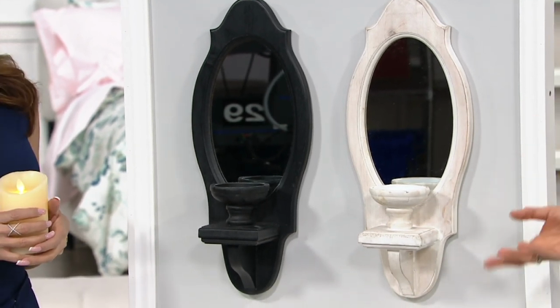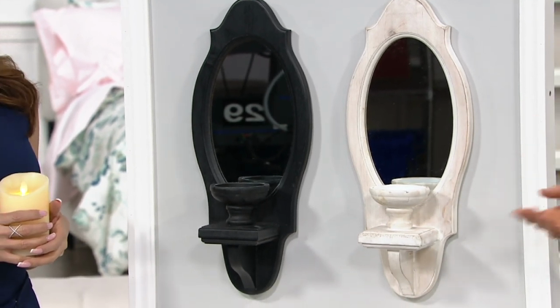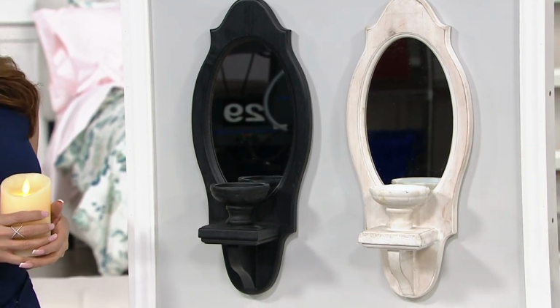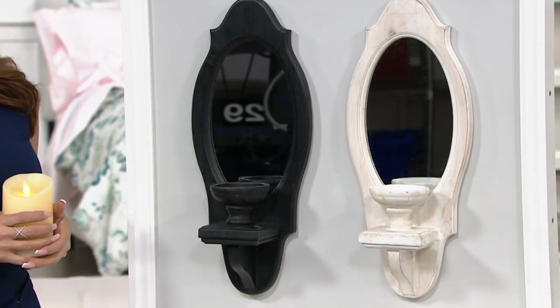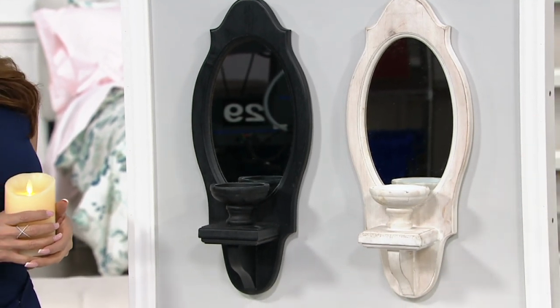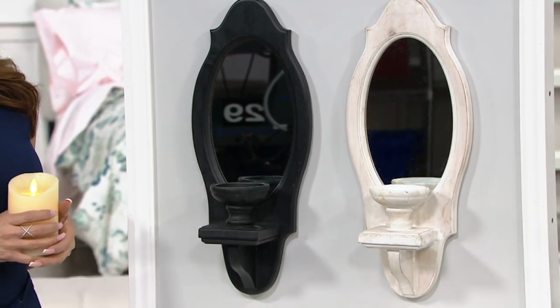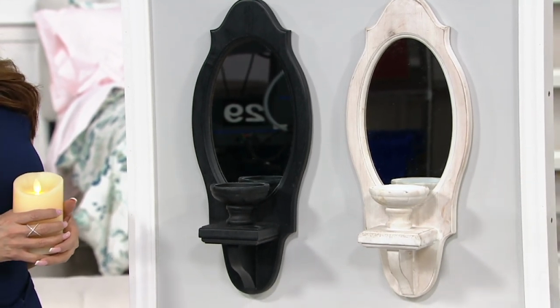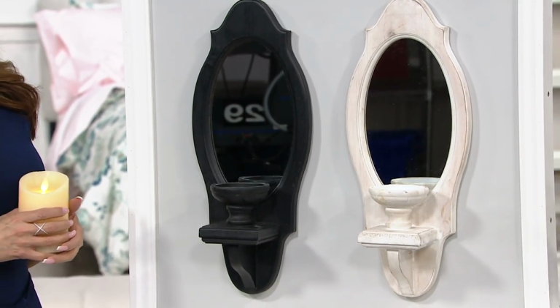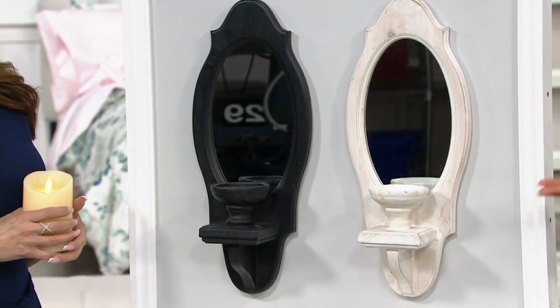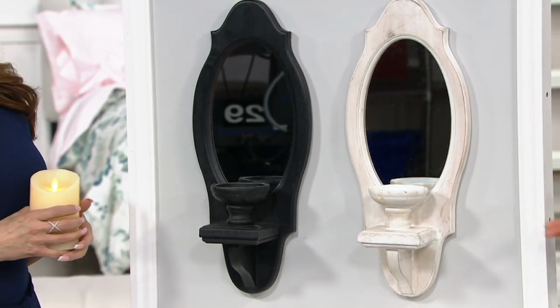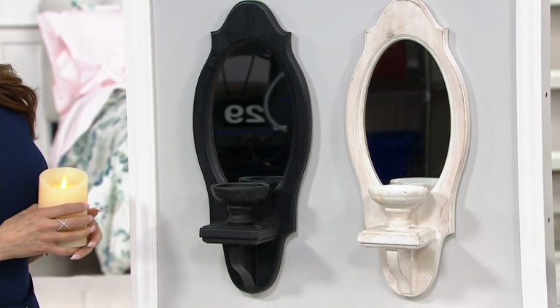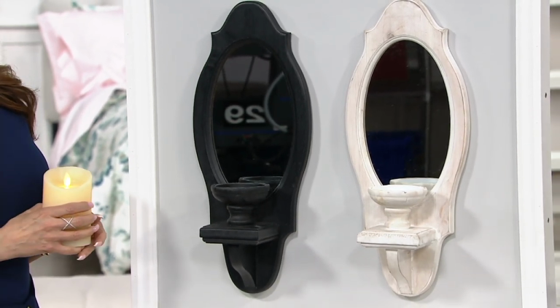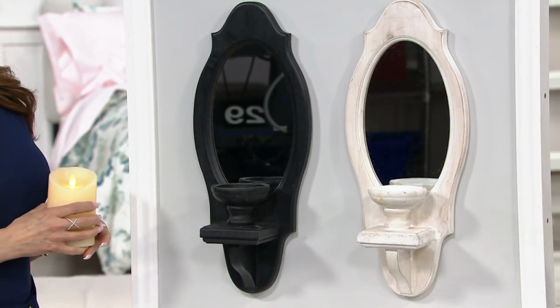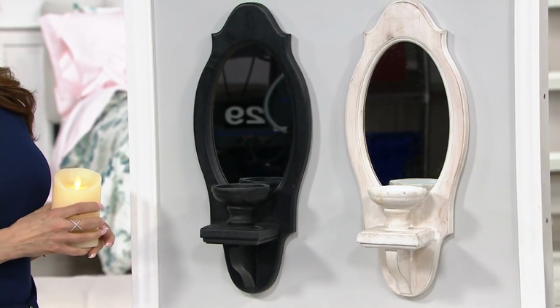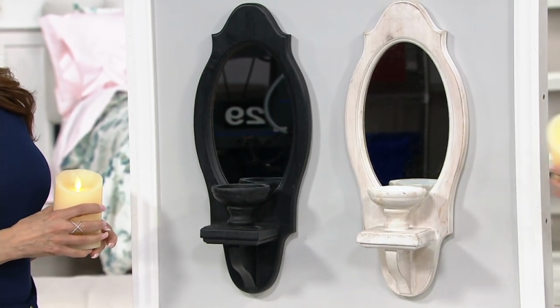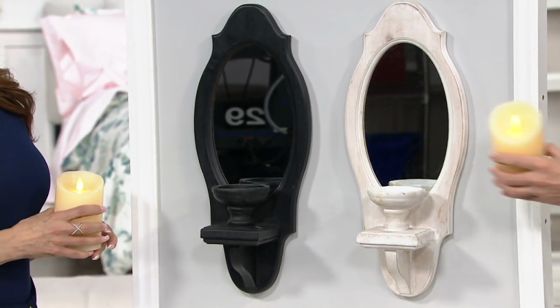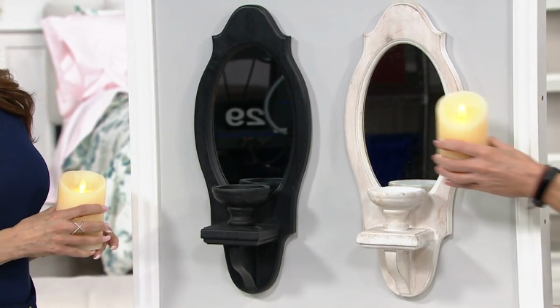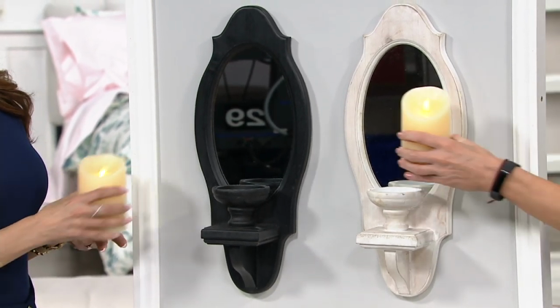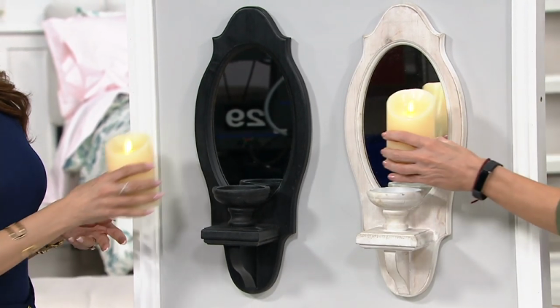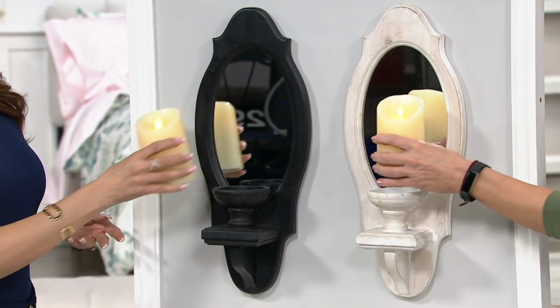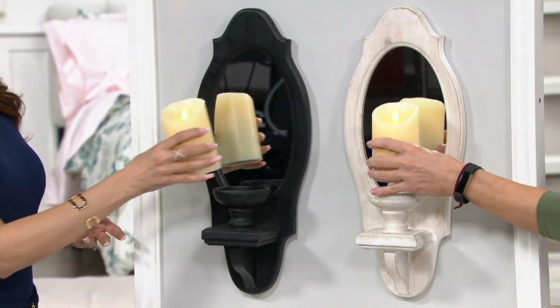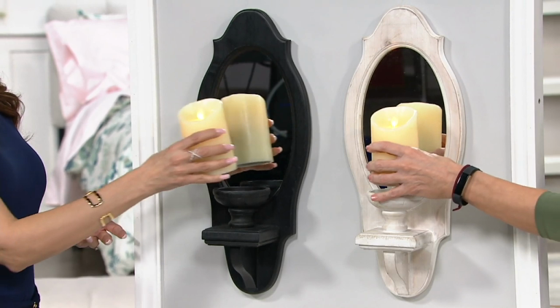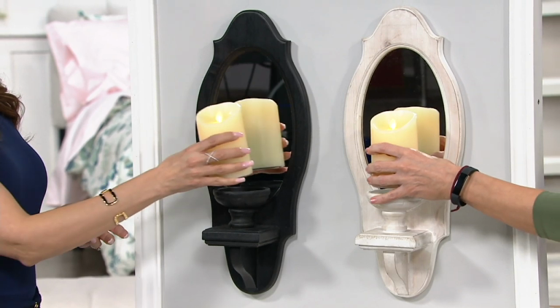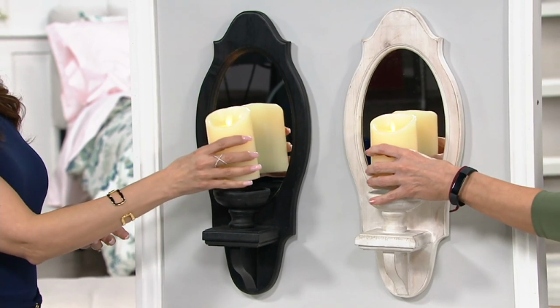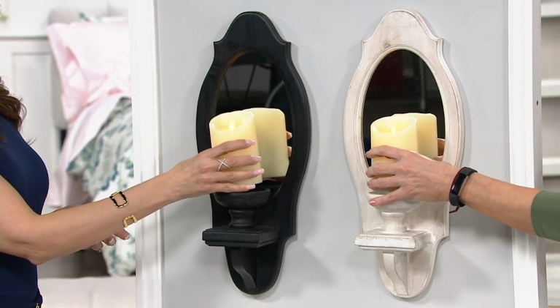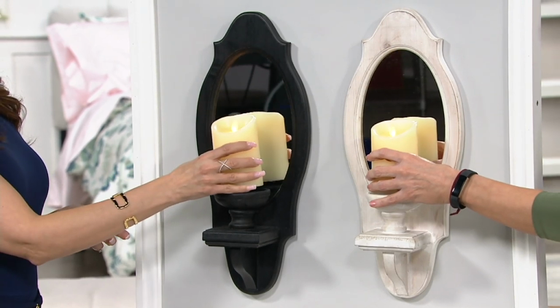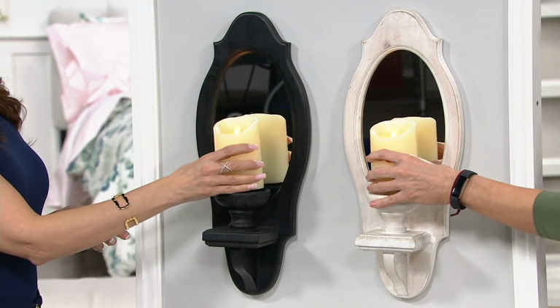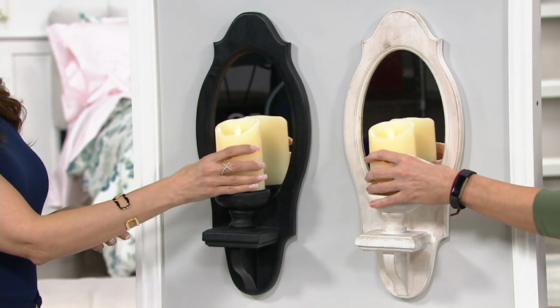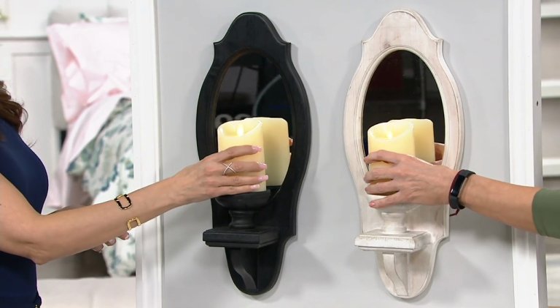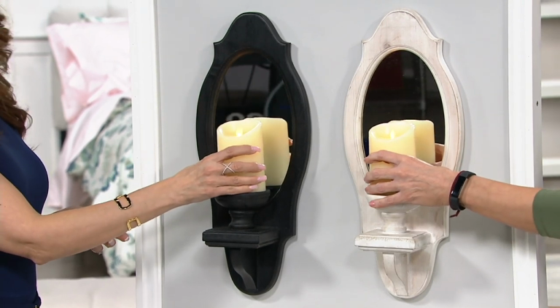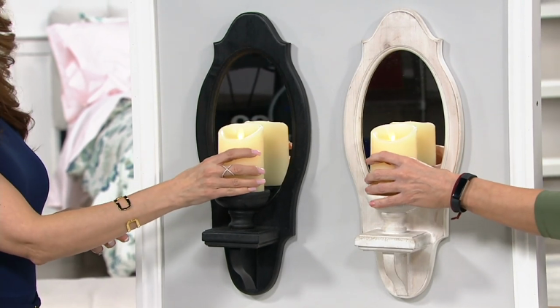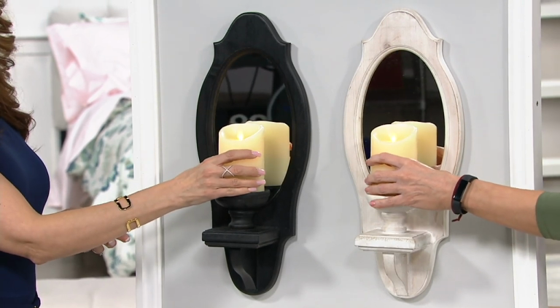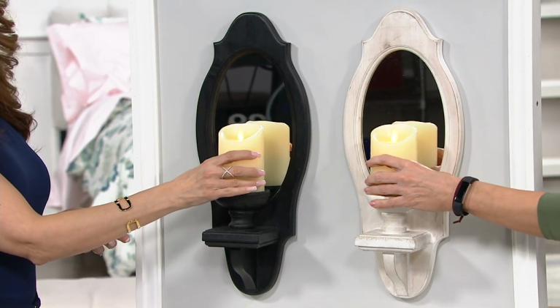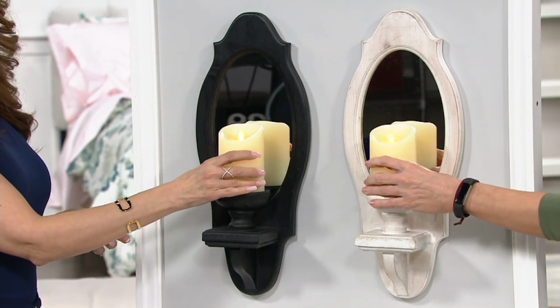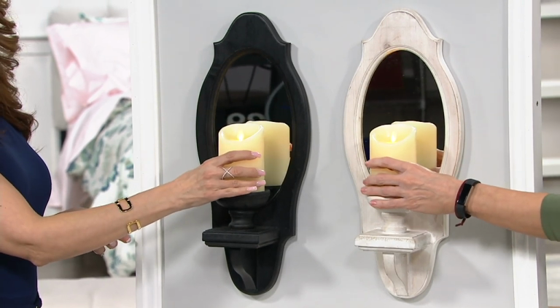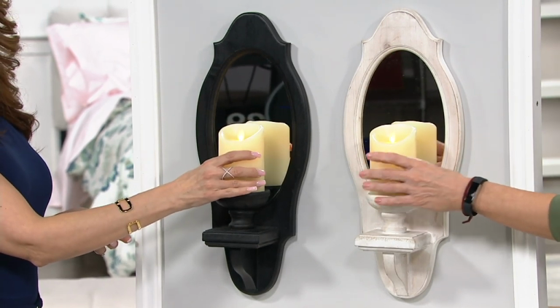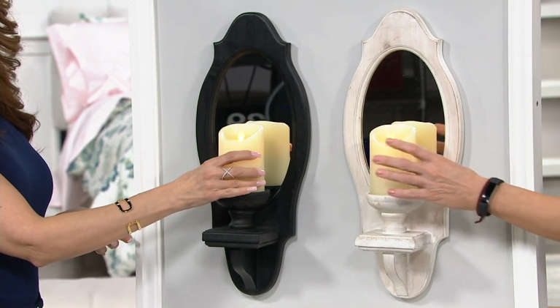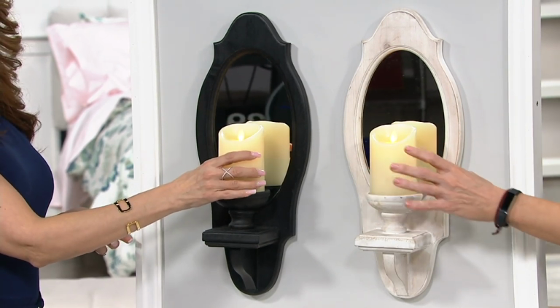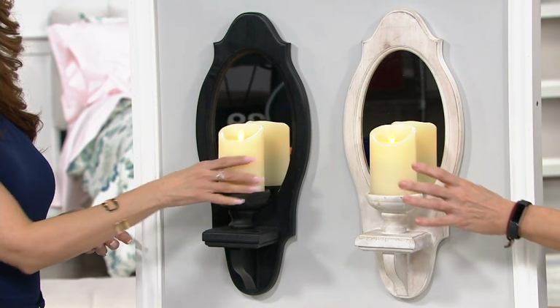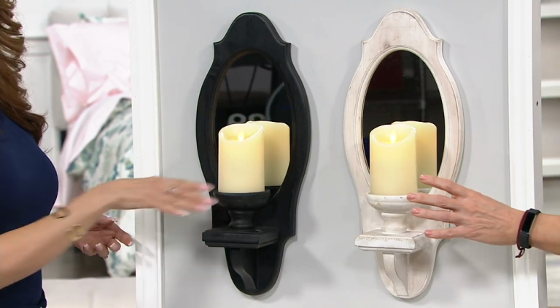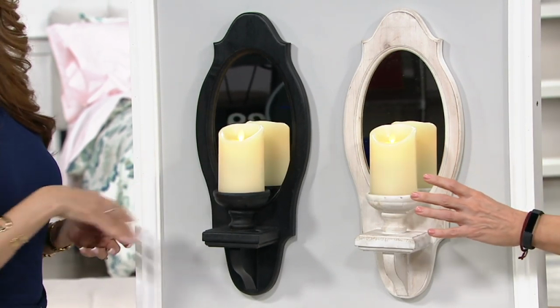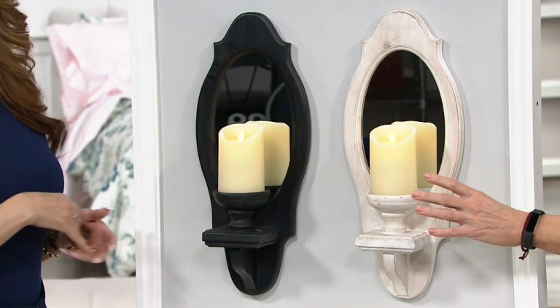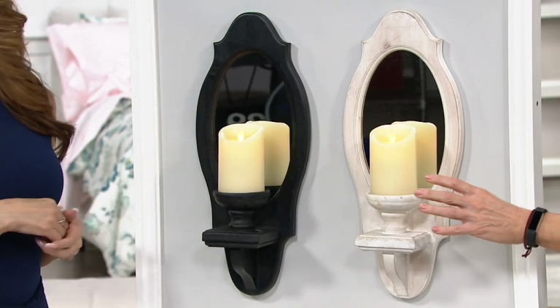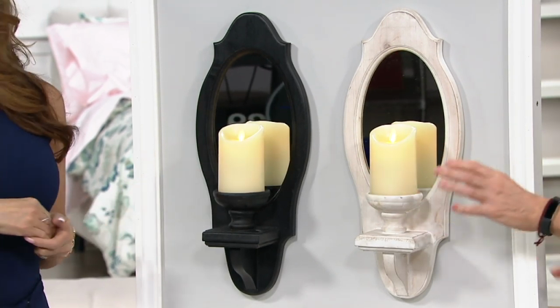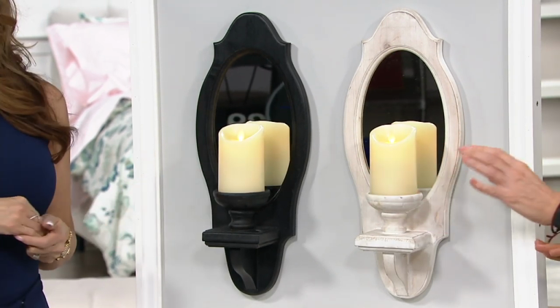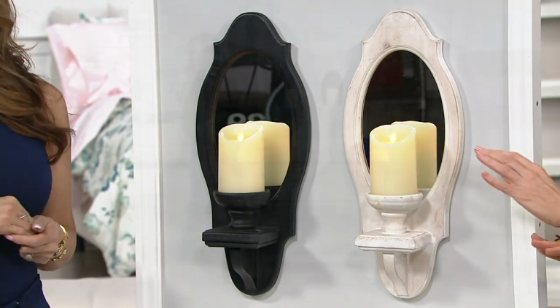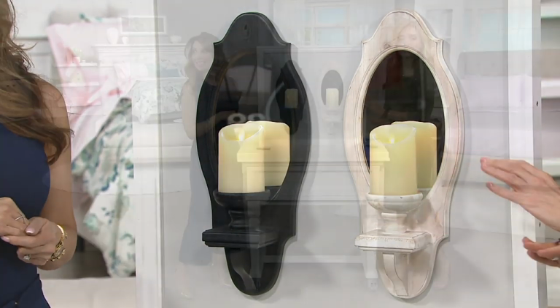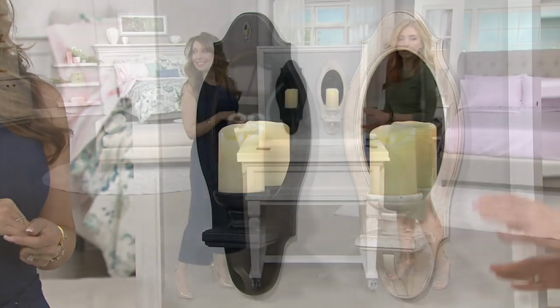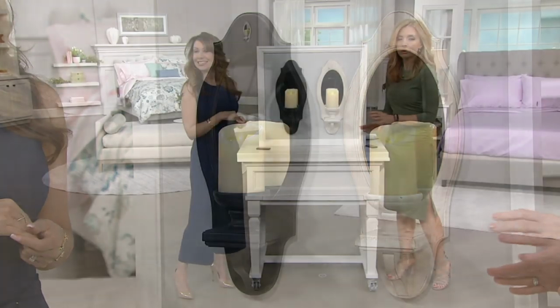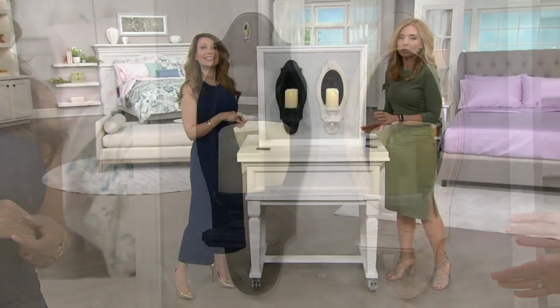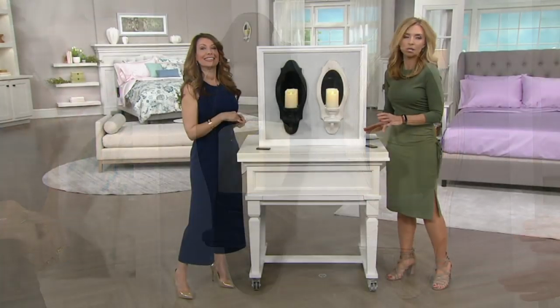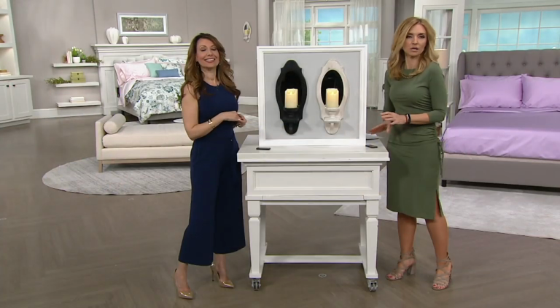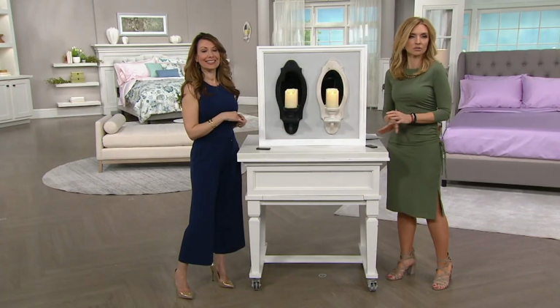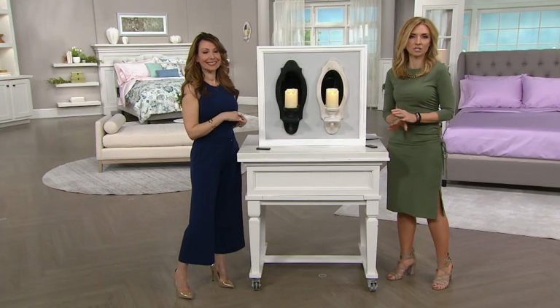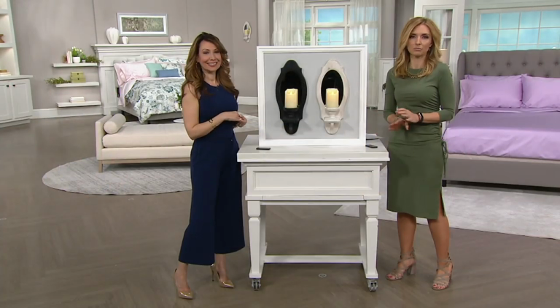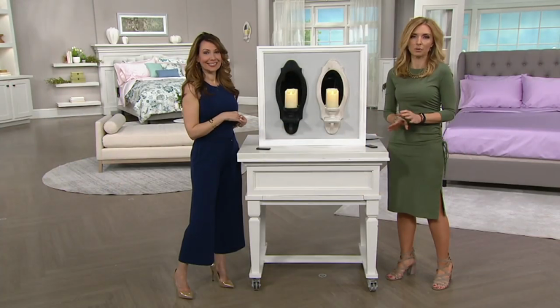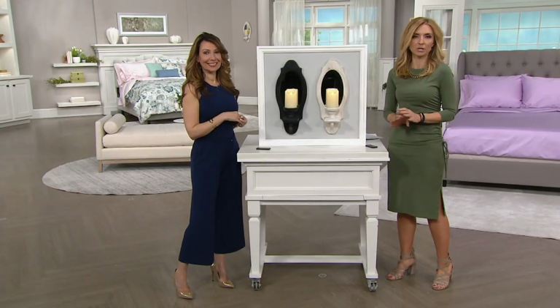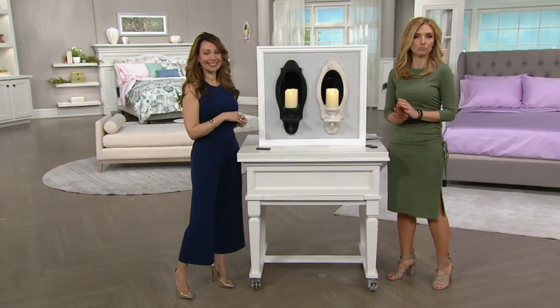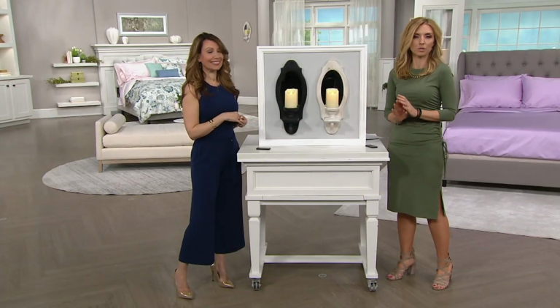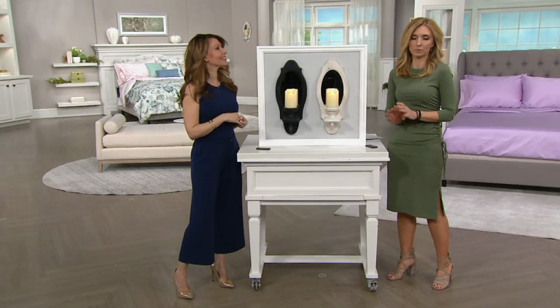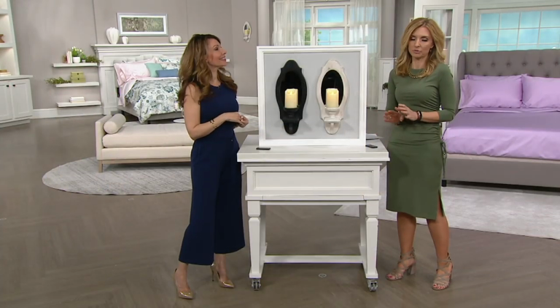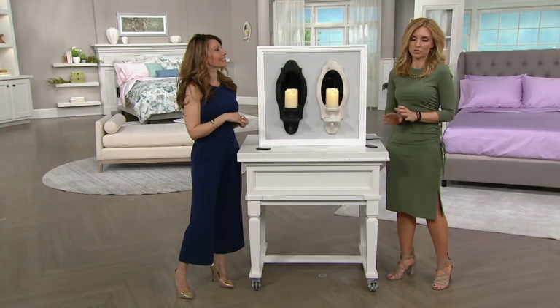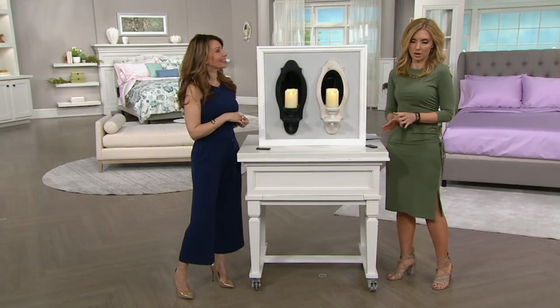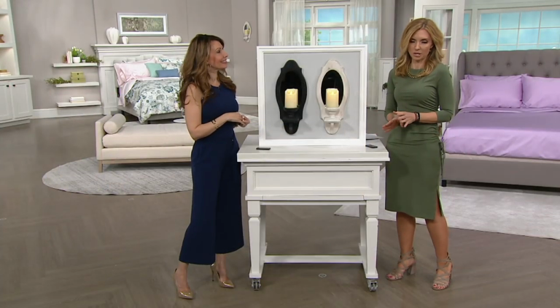Then you're kind of left with, what do I put in its place? Here is that Luminara technology, which no one else can mimic — and people have tried.